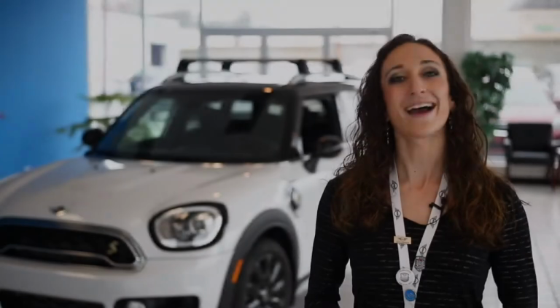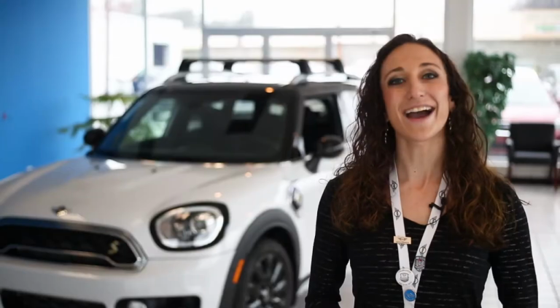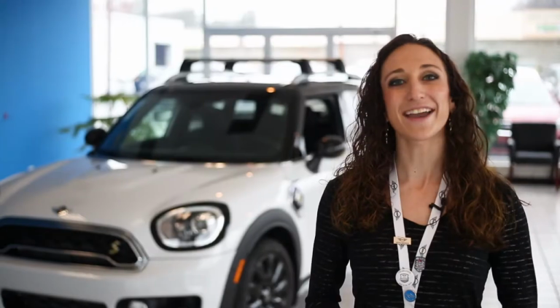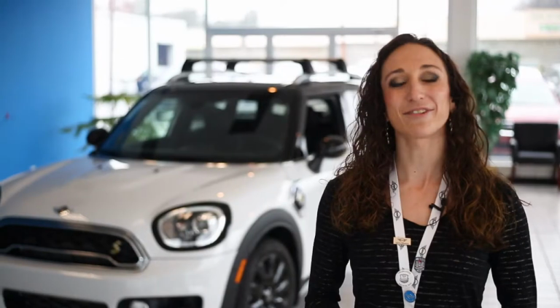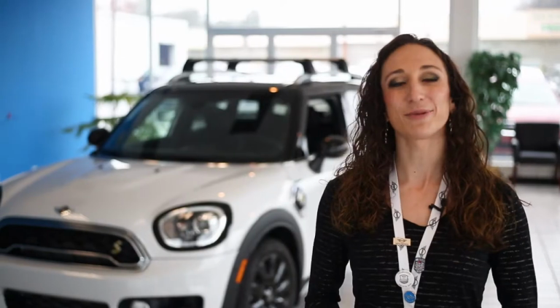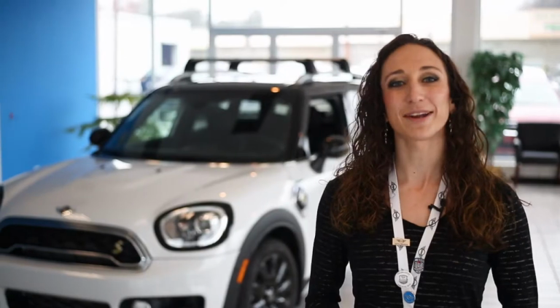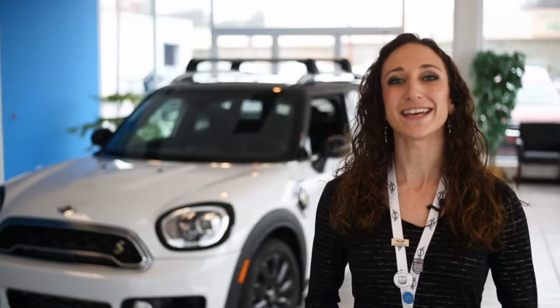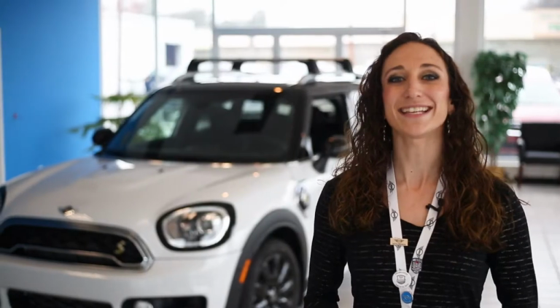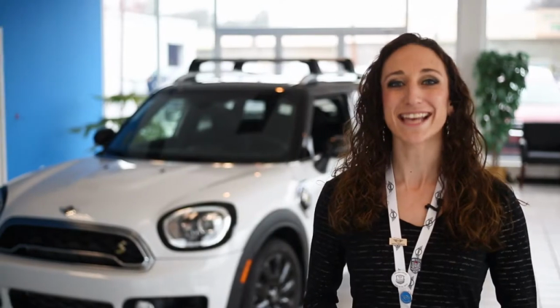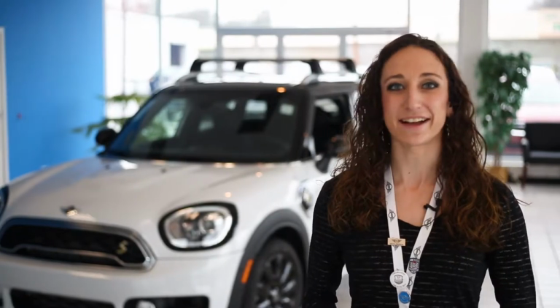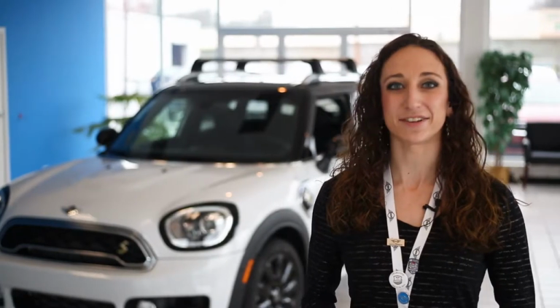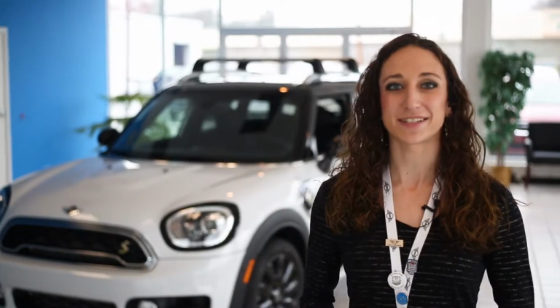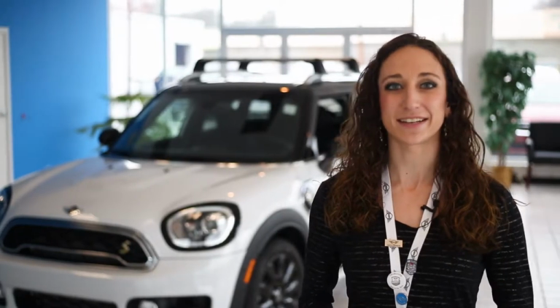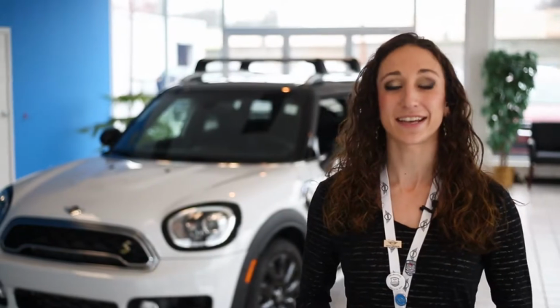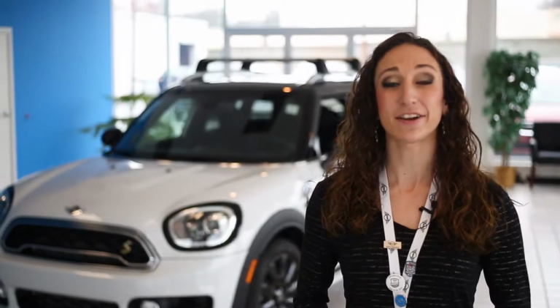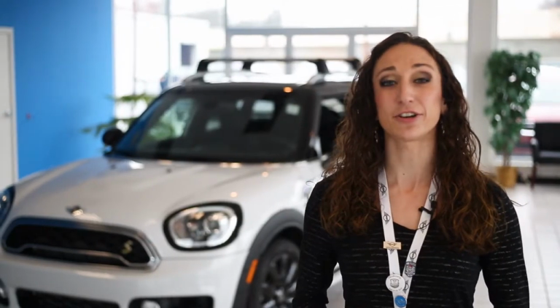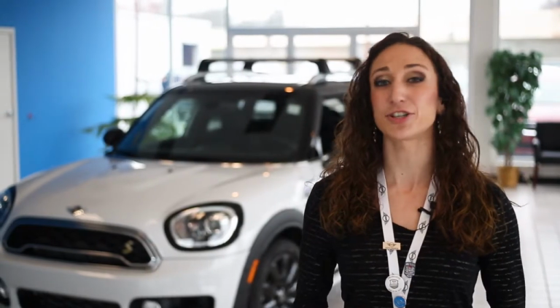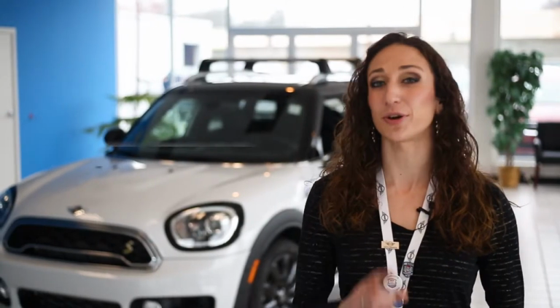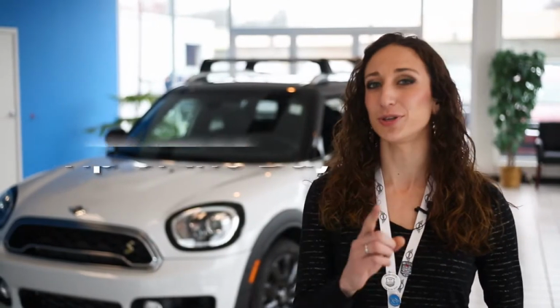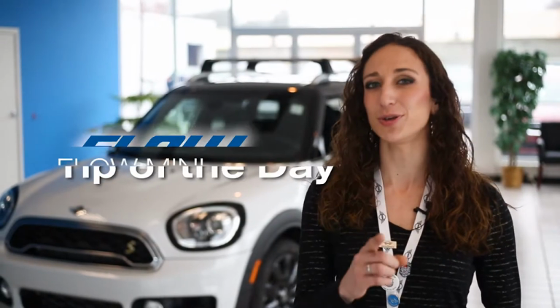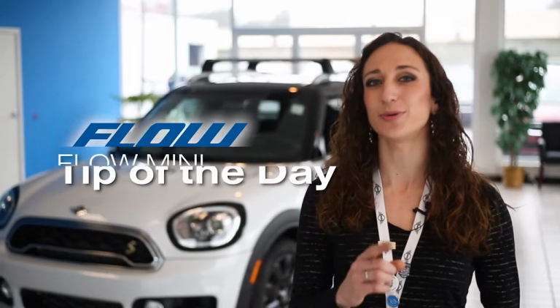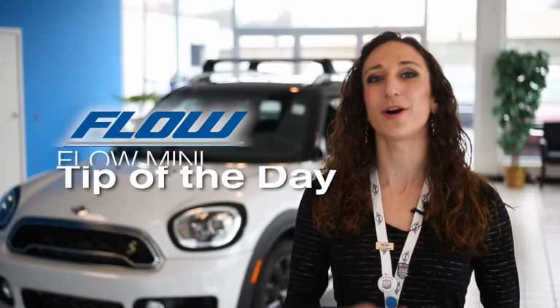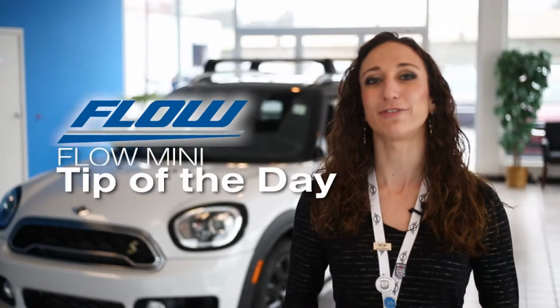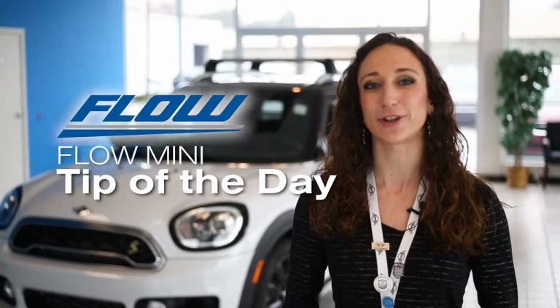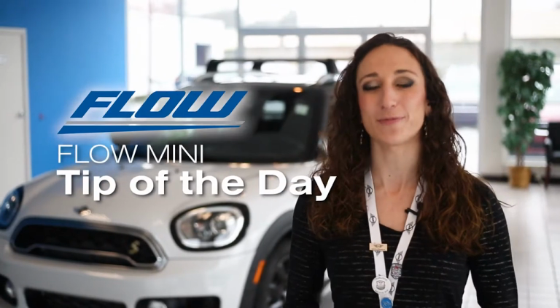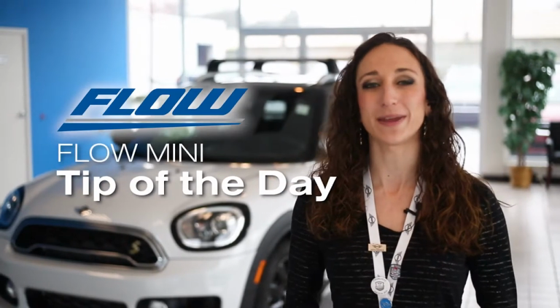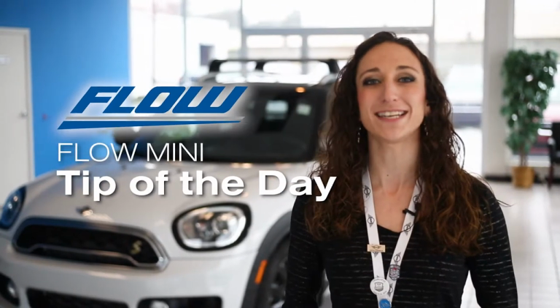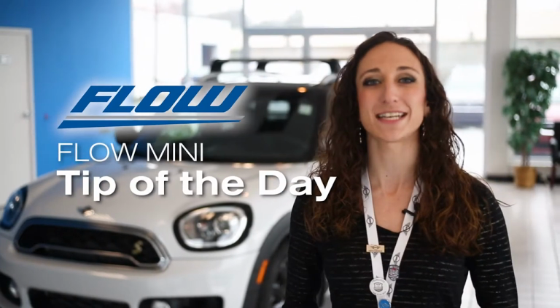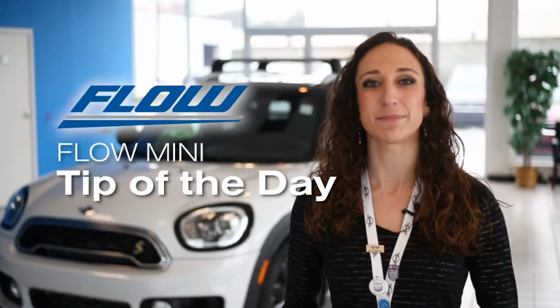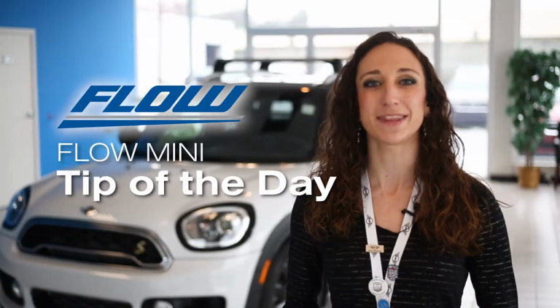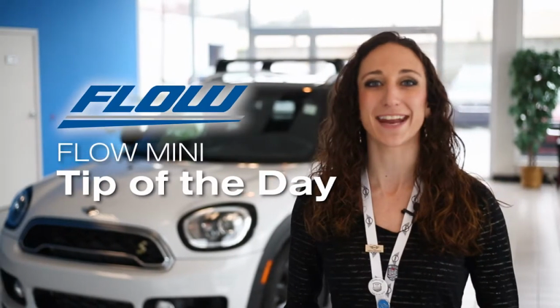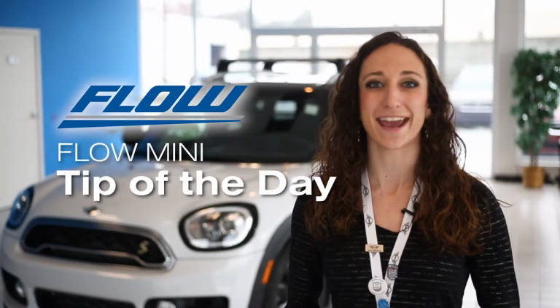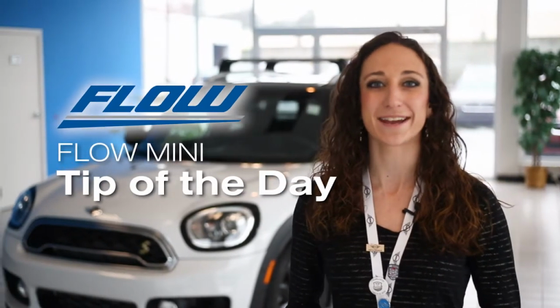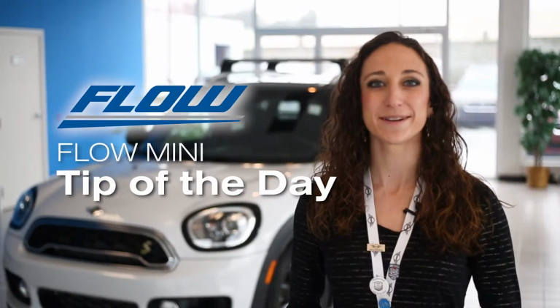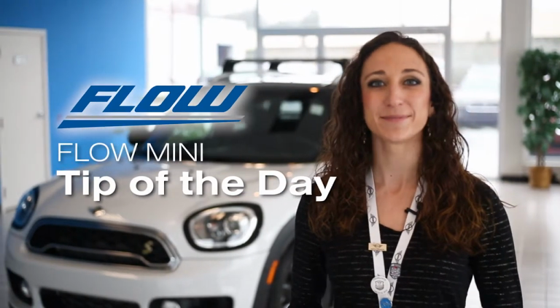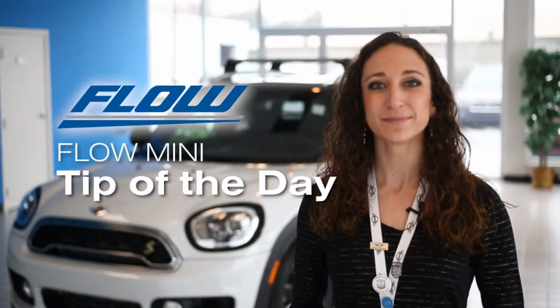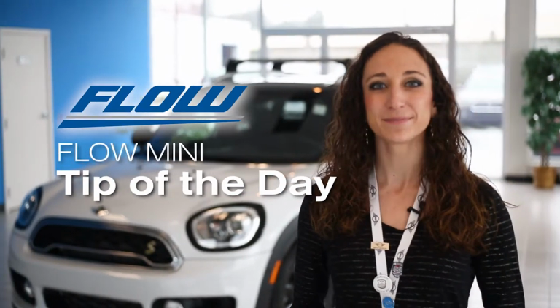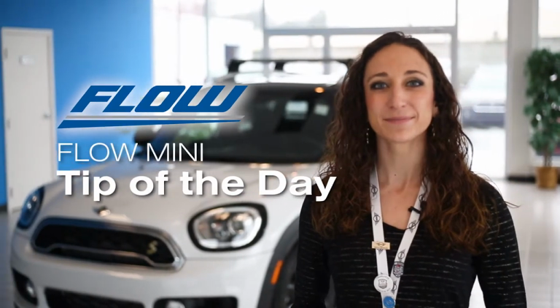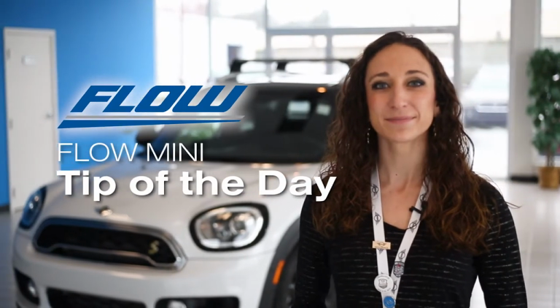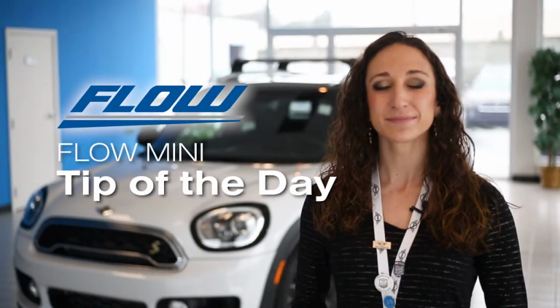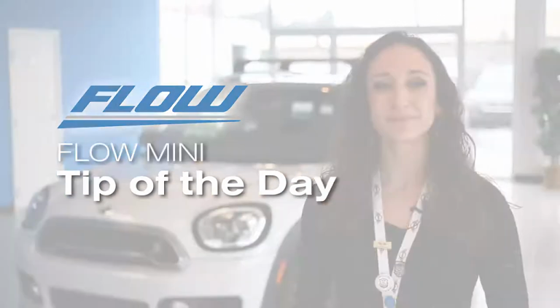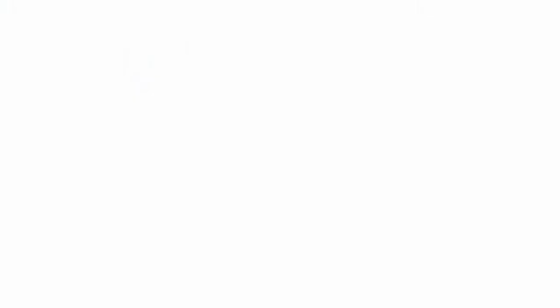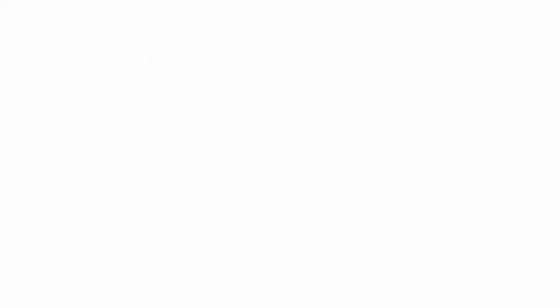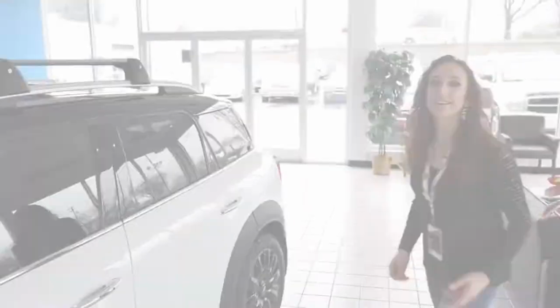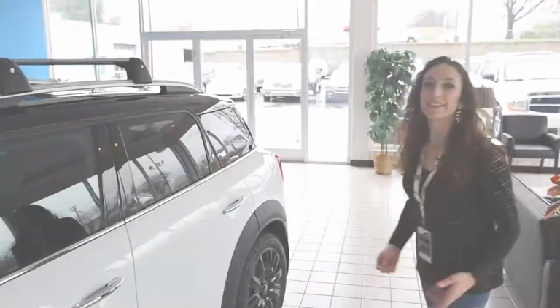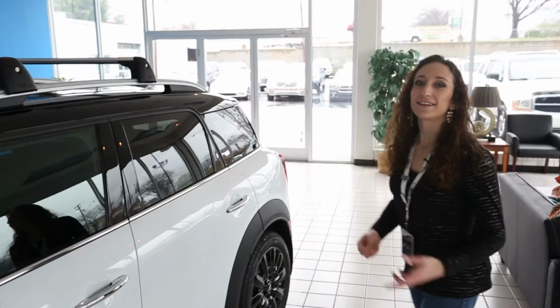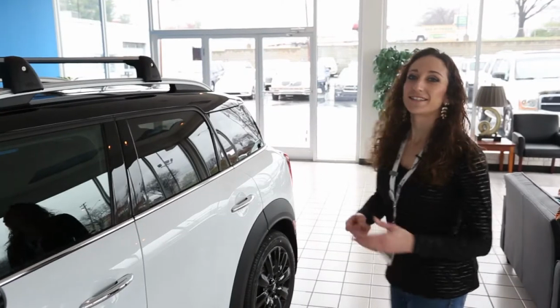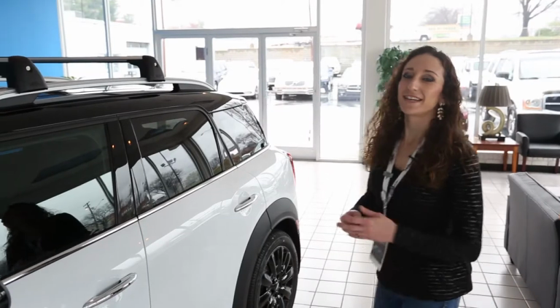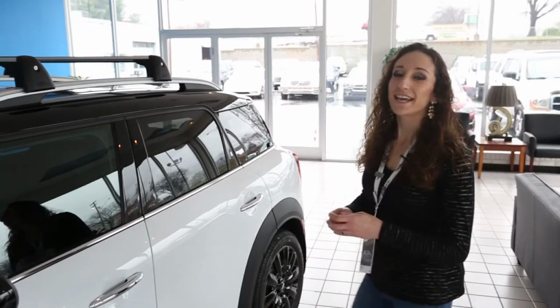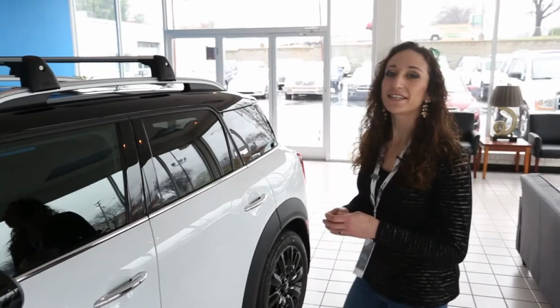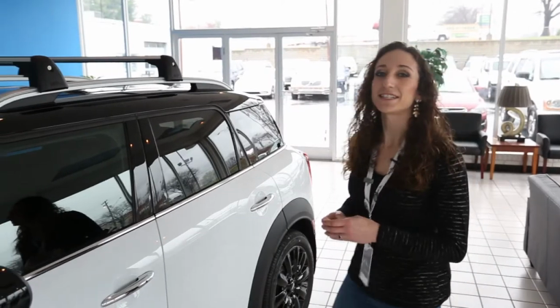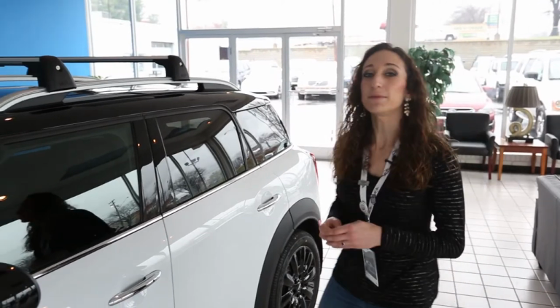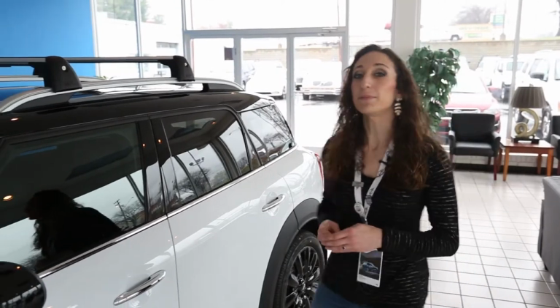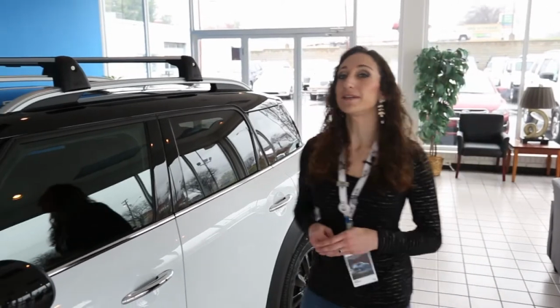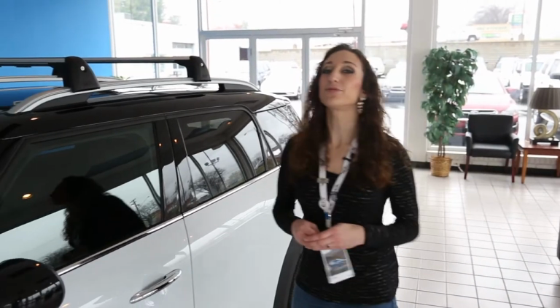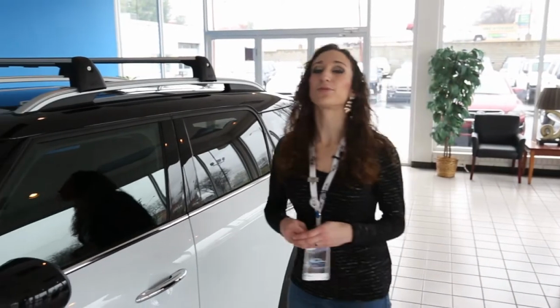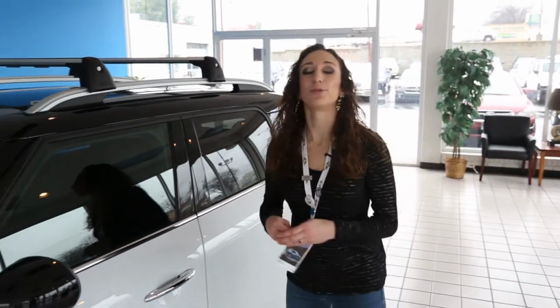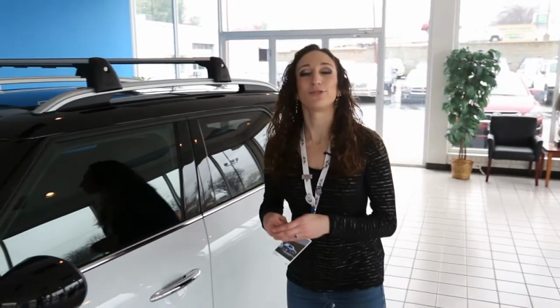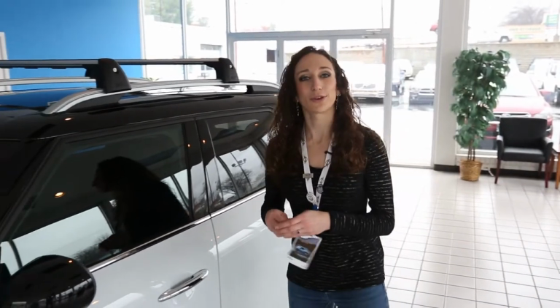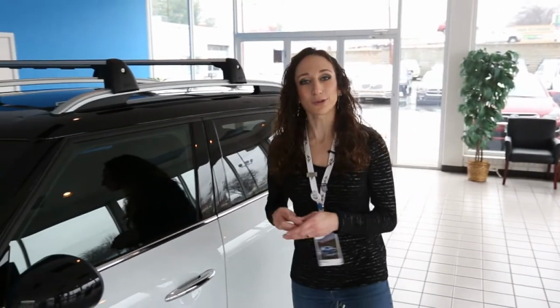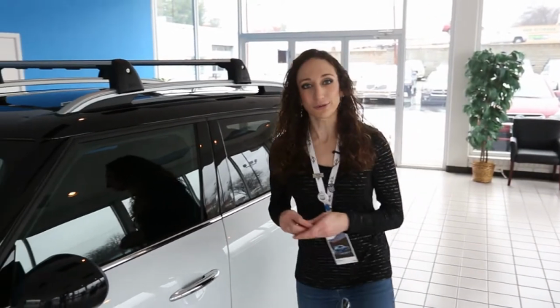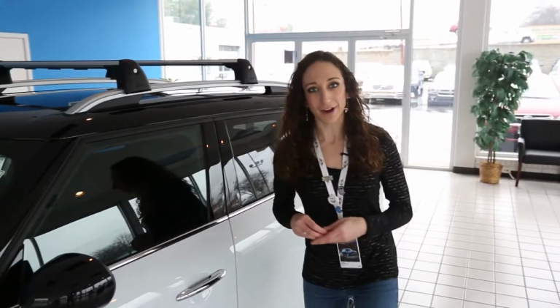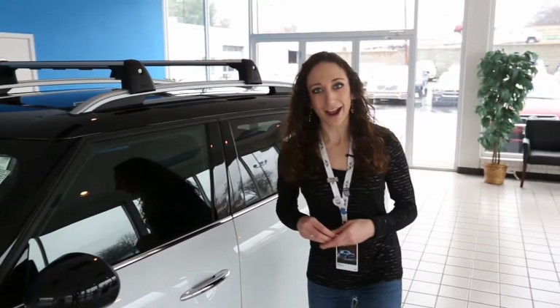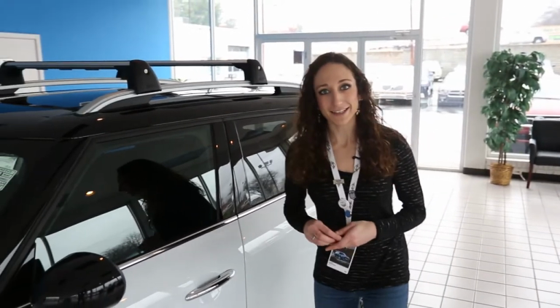Hi everyone, it's Allison, here to show you a Flow Mini Tip of the Day. Today's tip is removing roof racks.